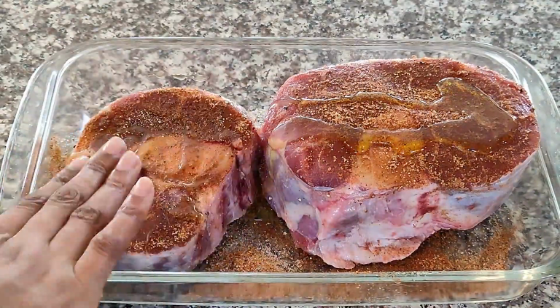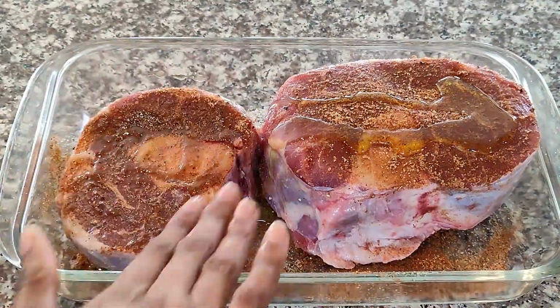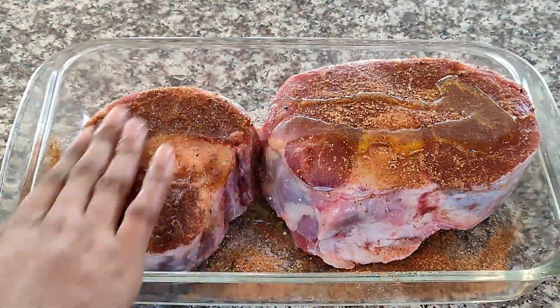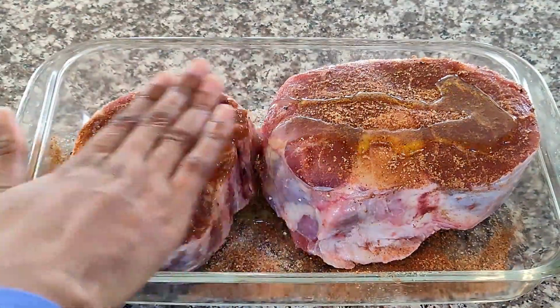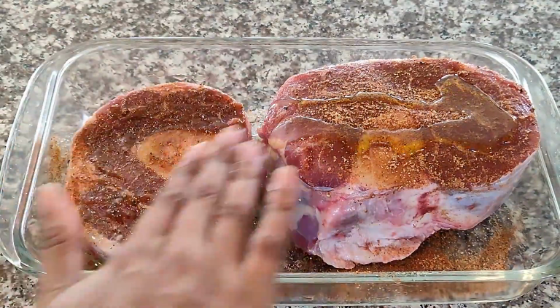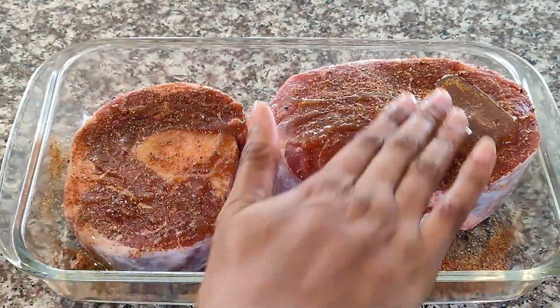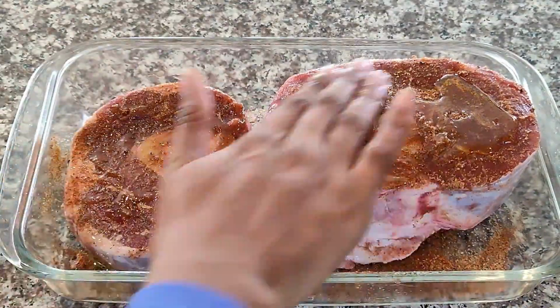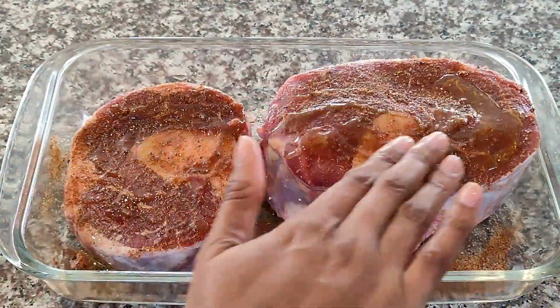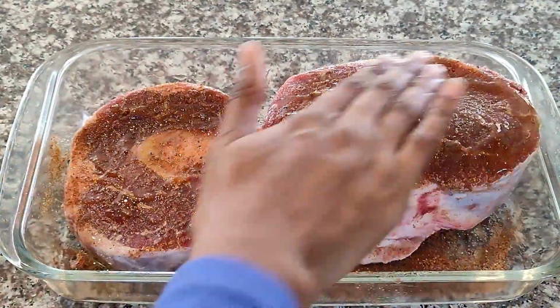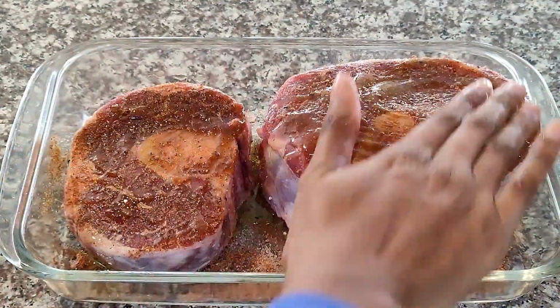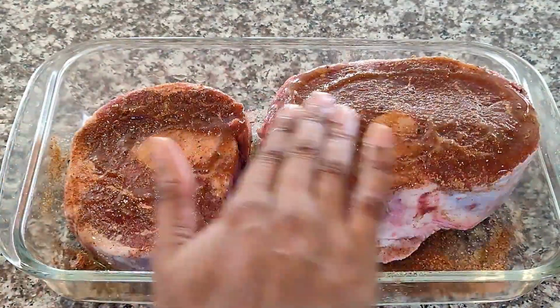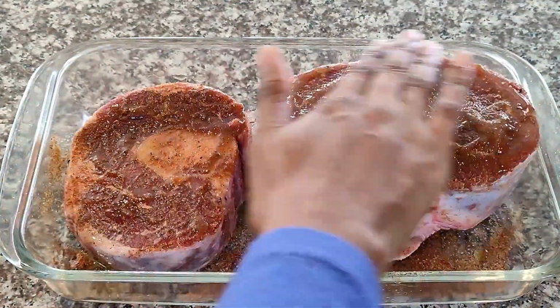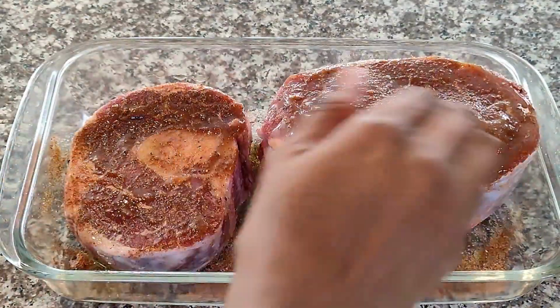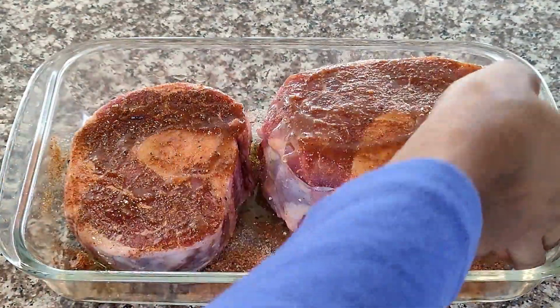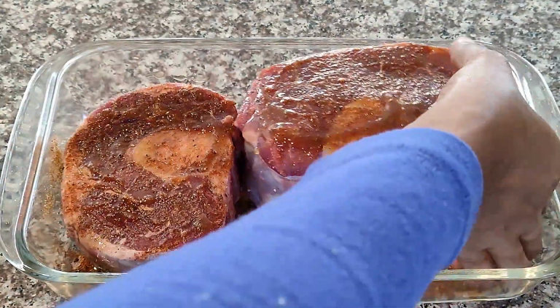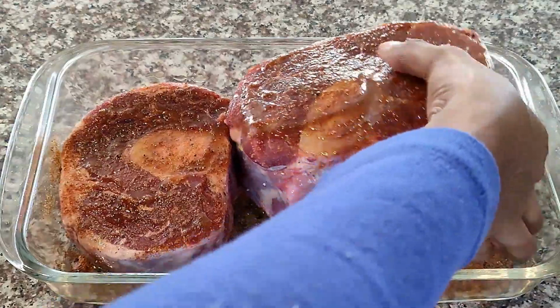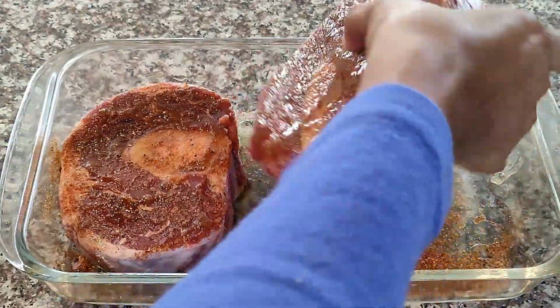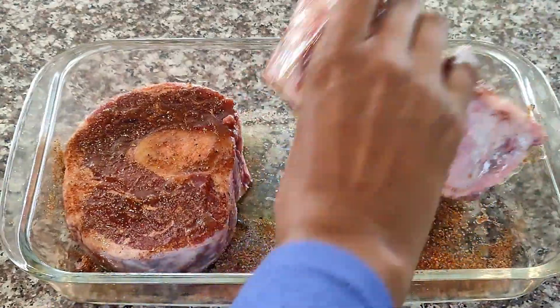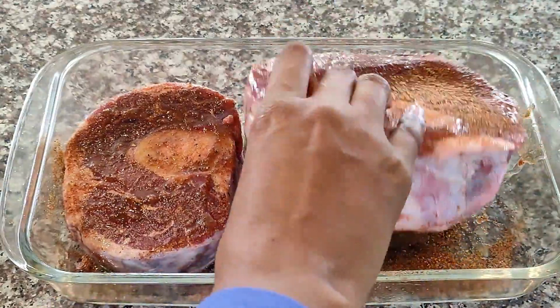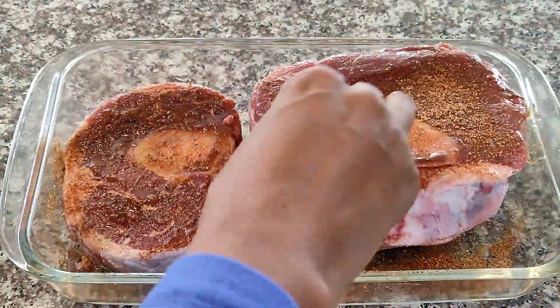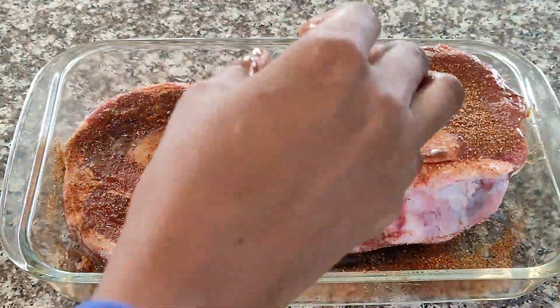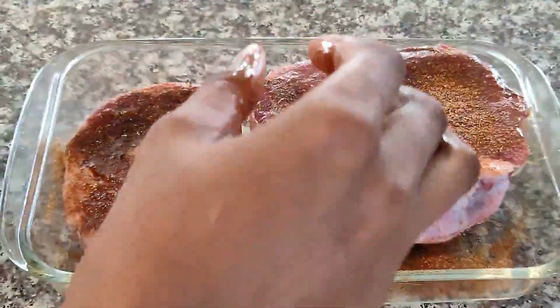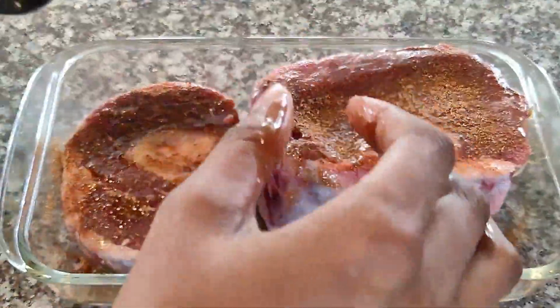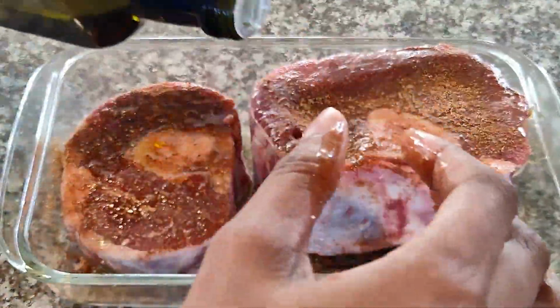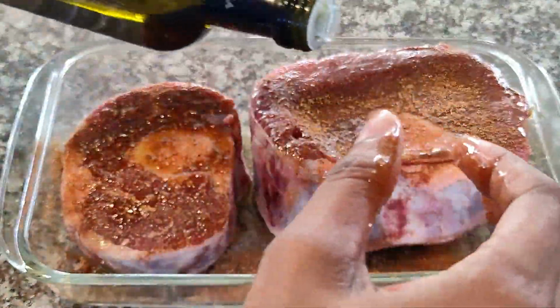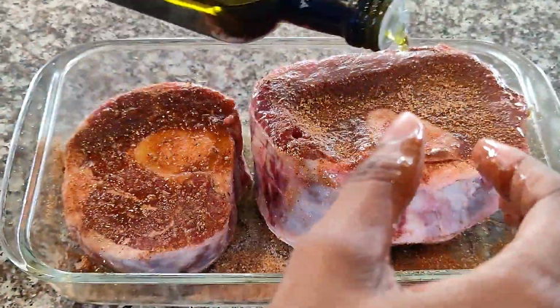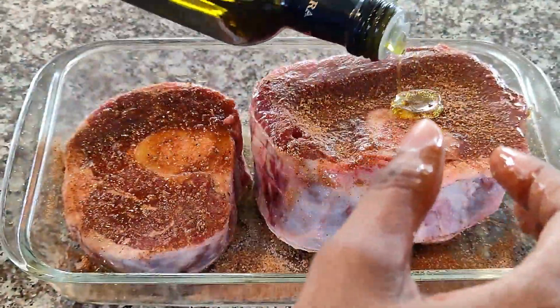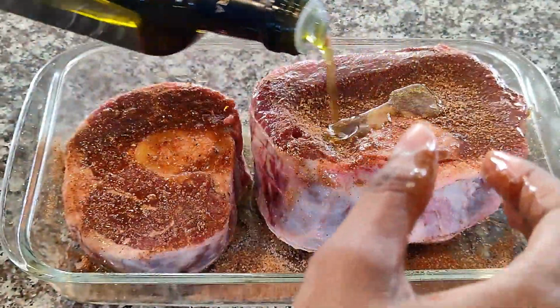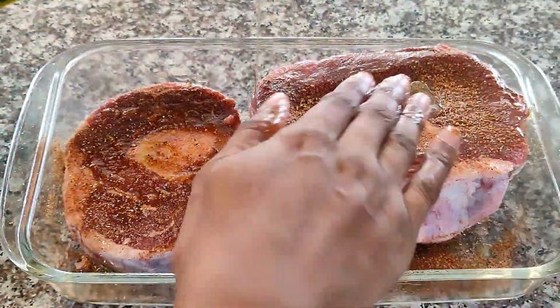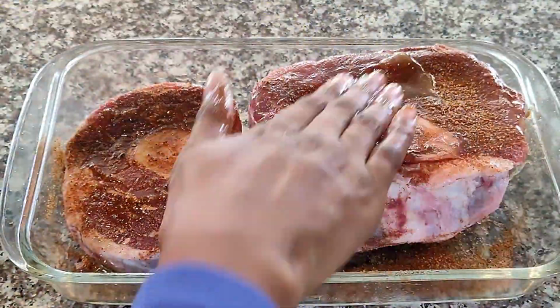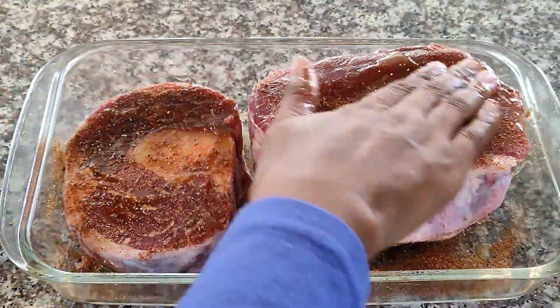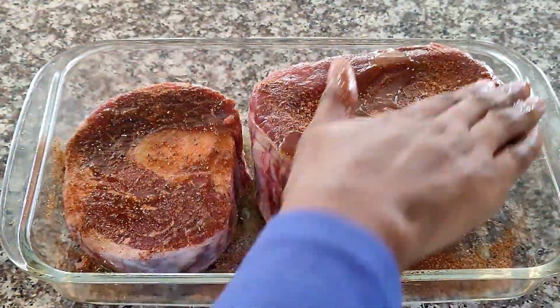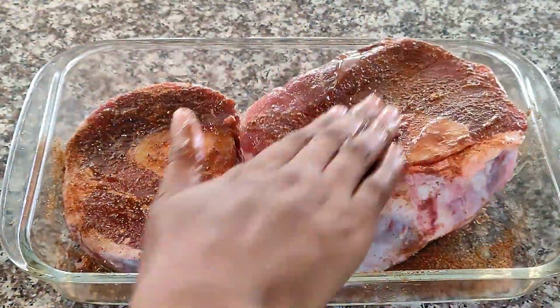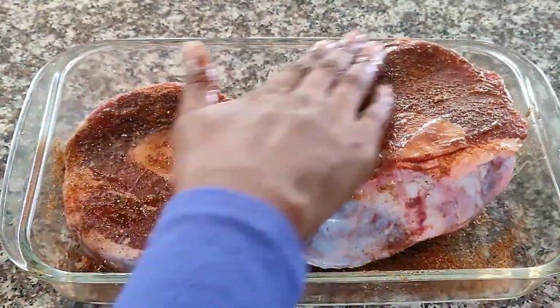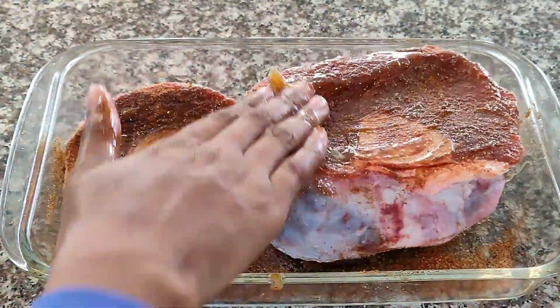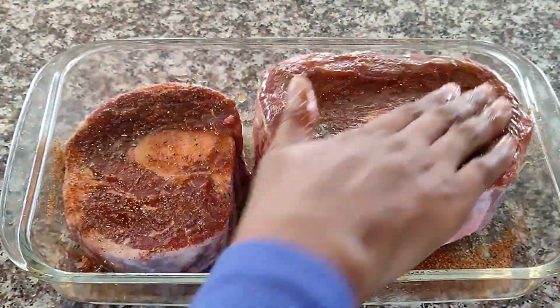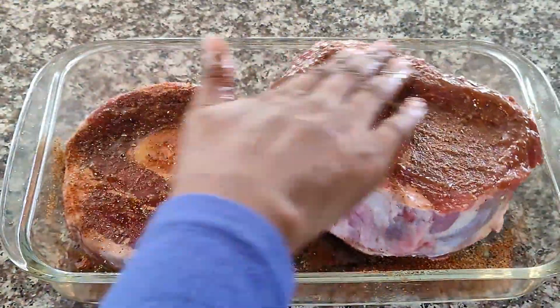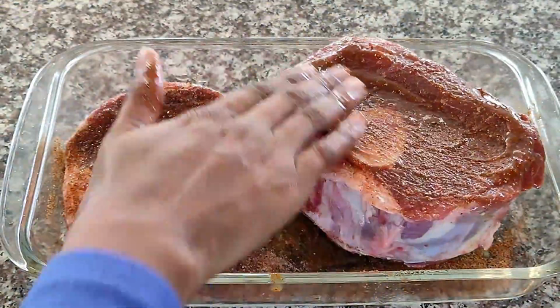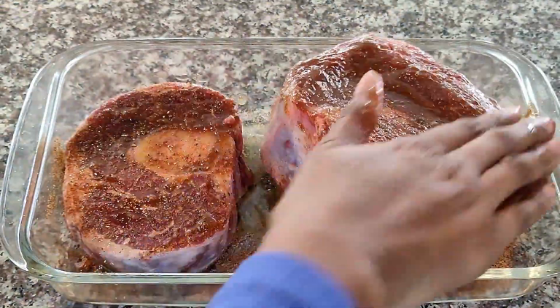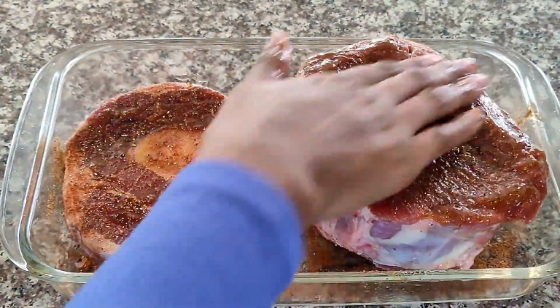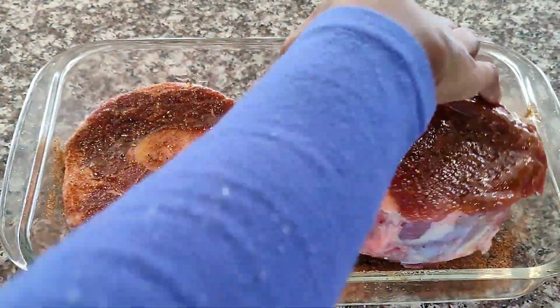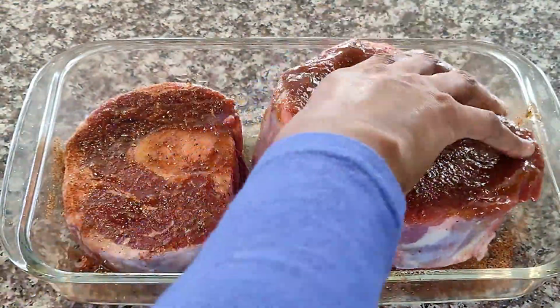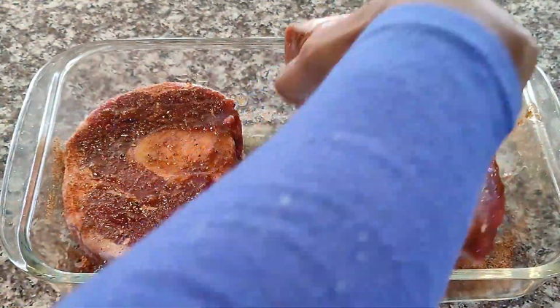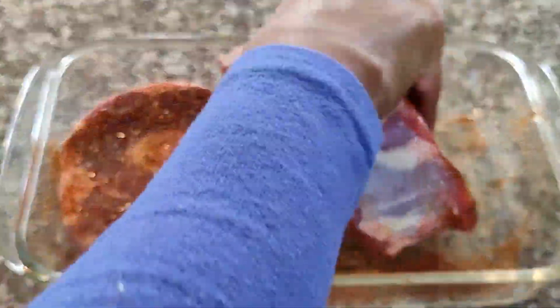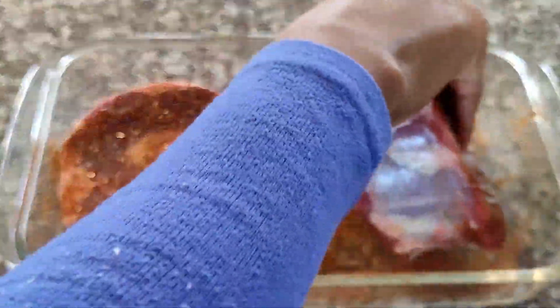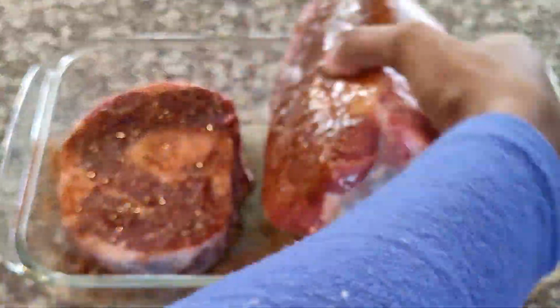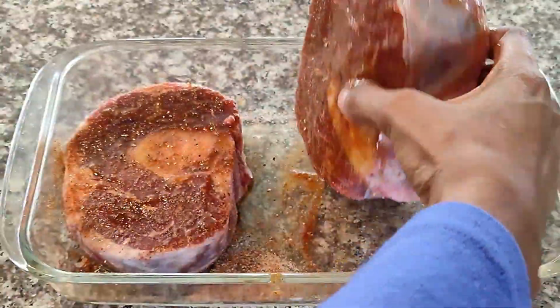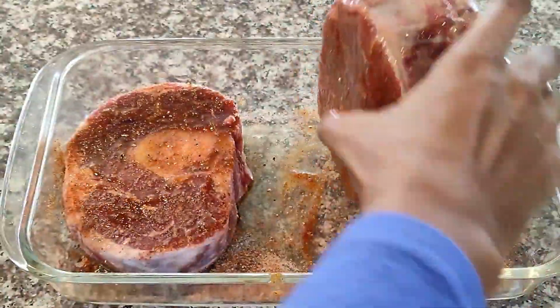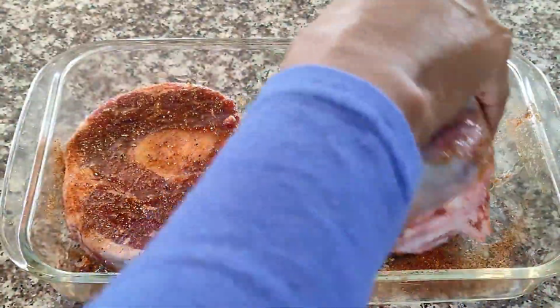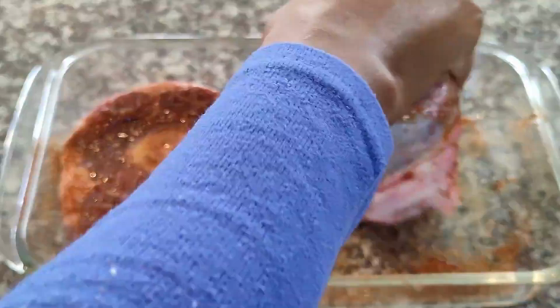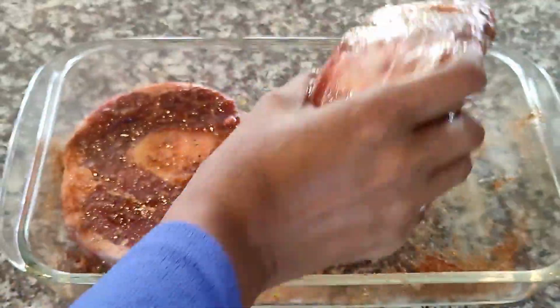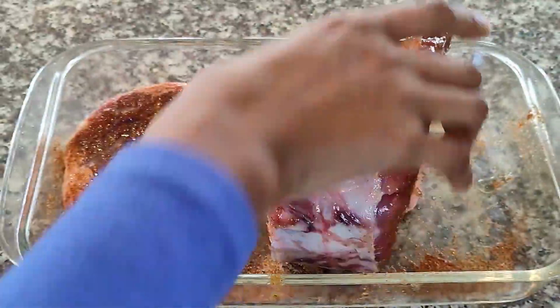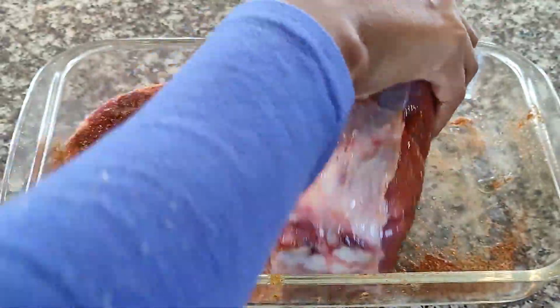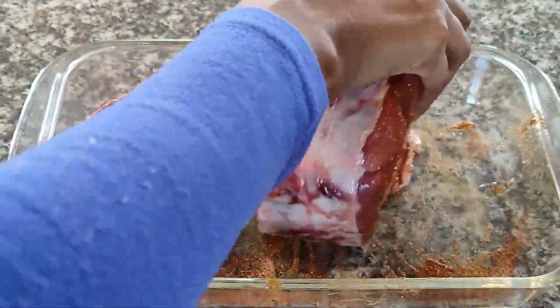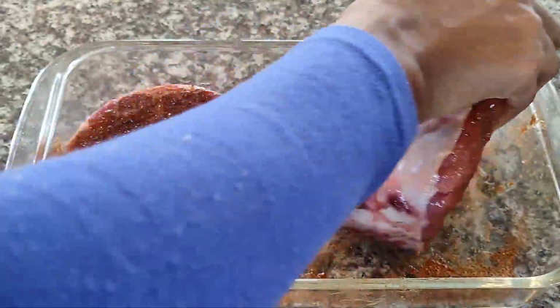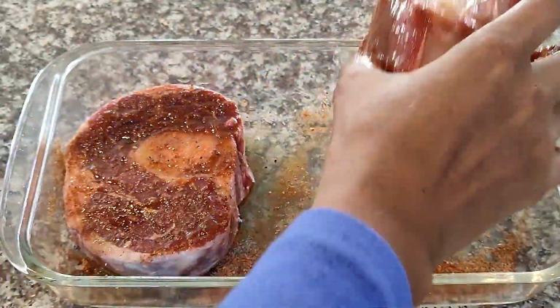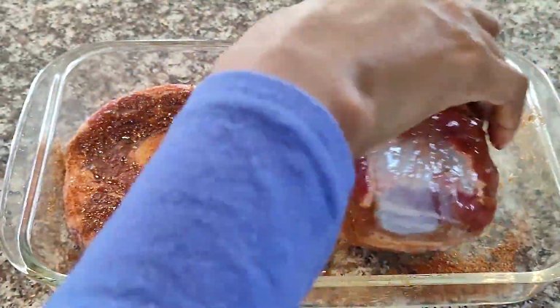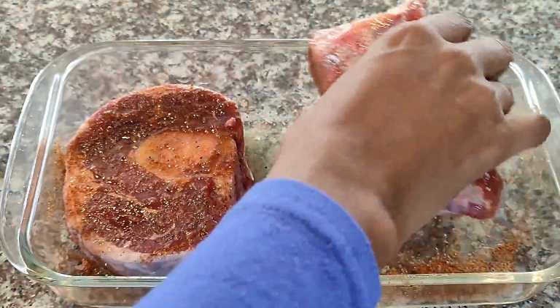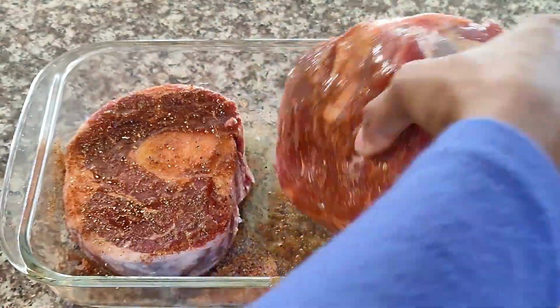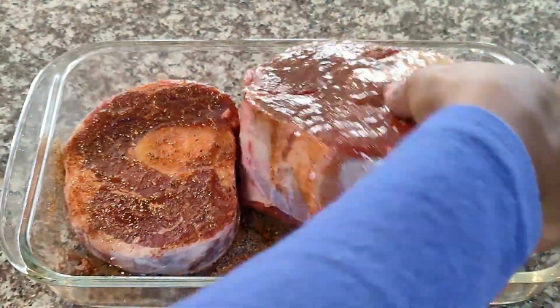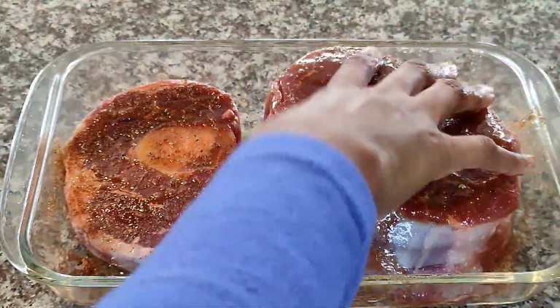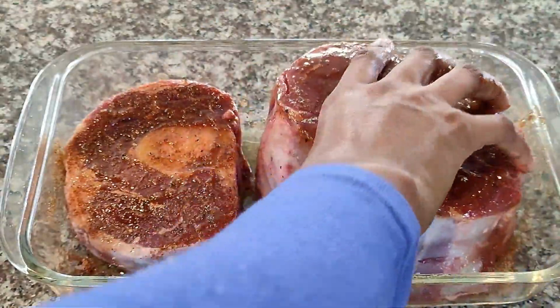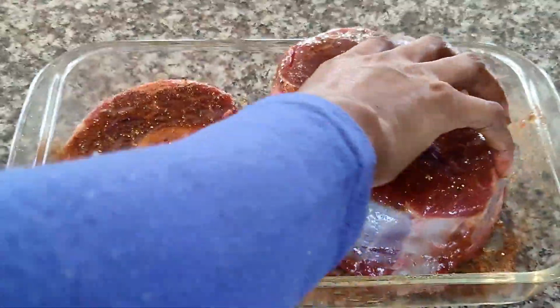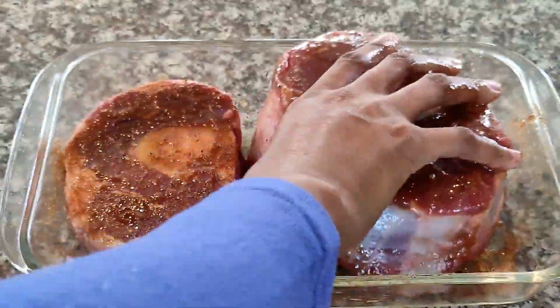Now let's drizzle with some olive oil. Repeat on the other side and on the sides as well.